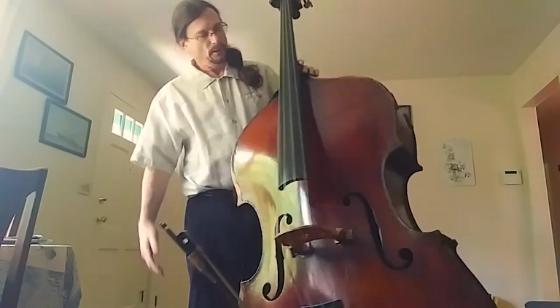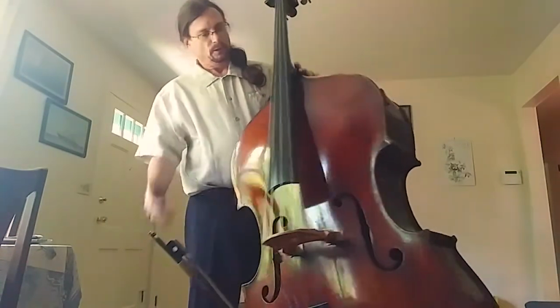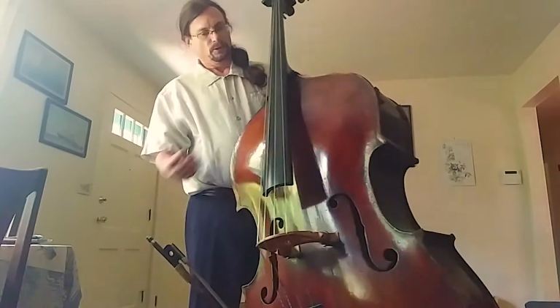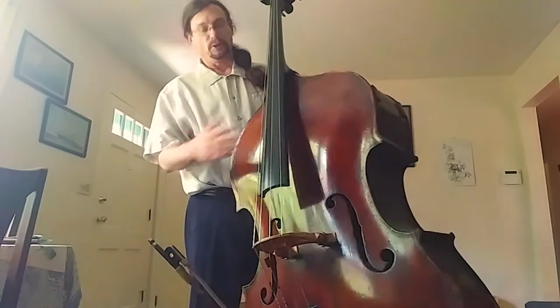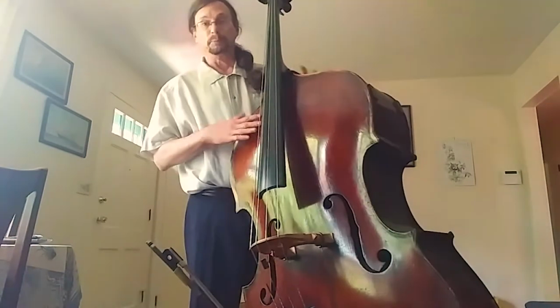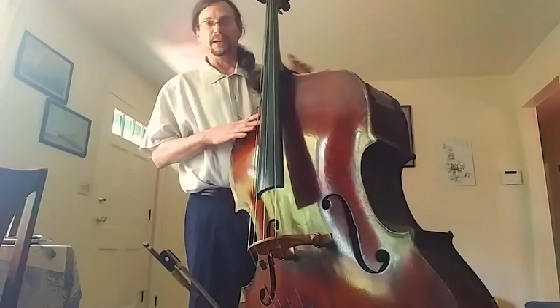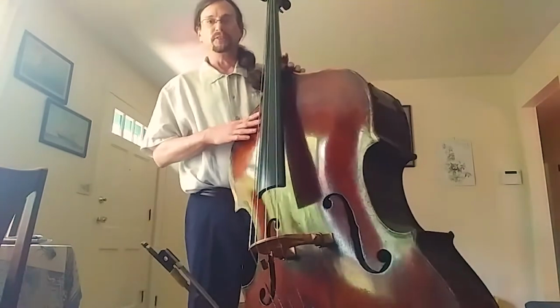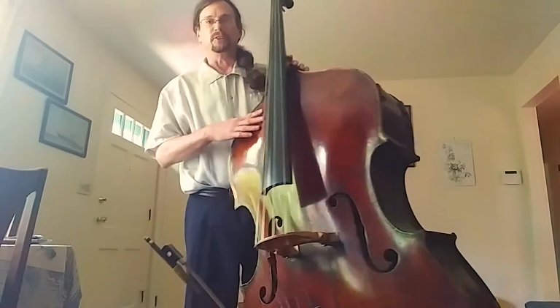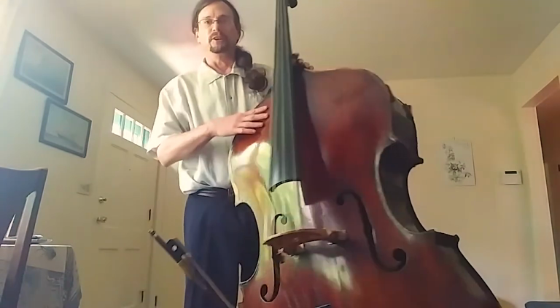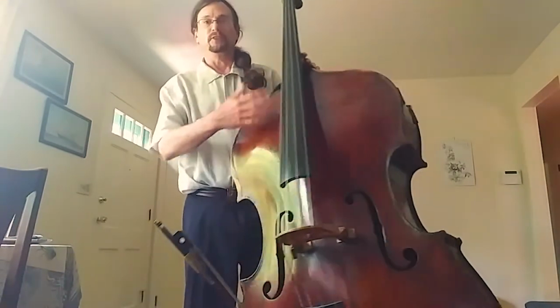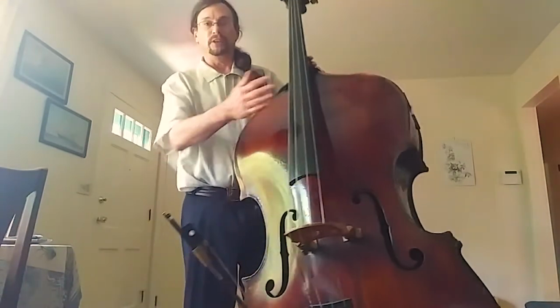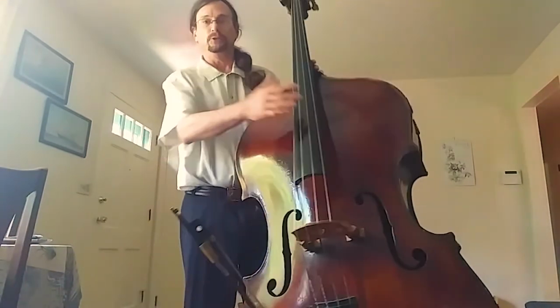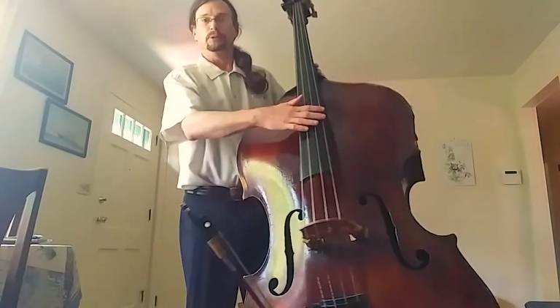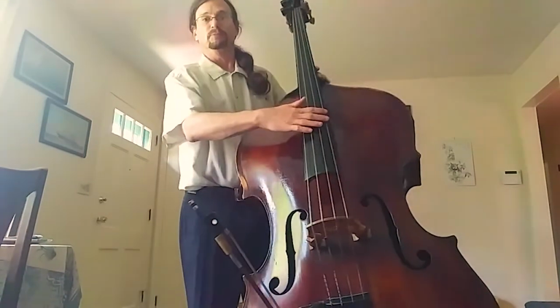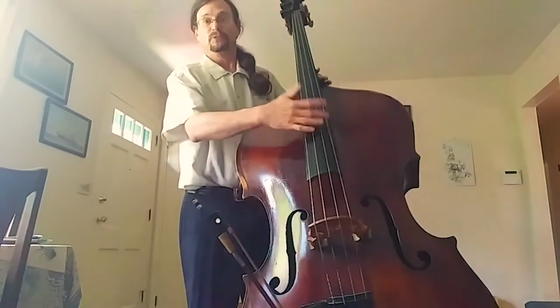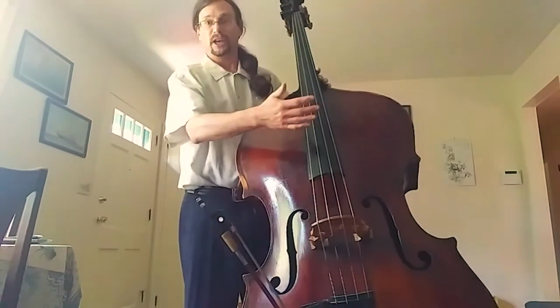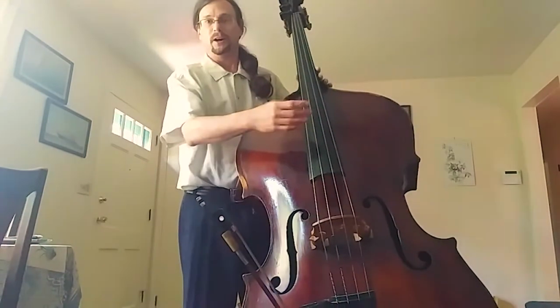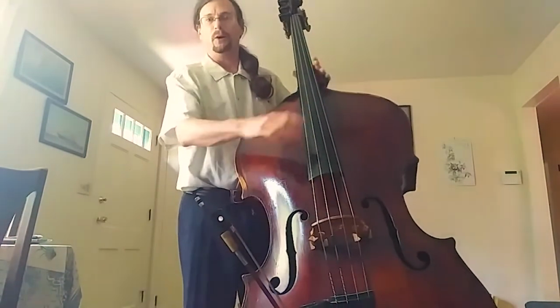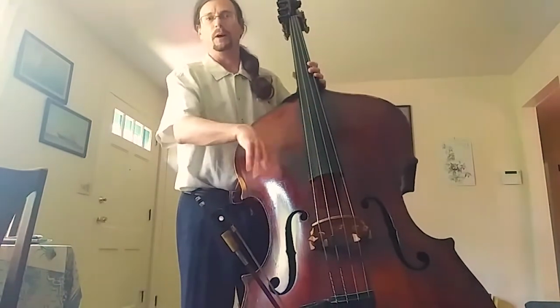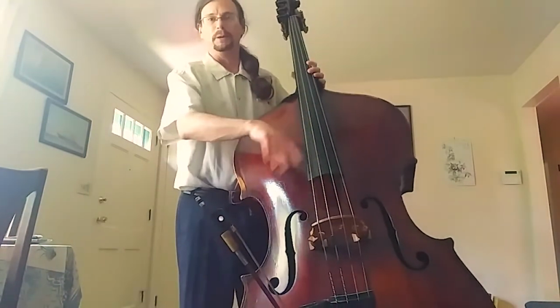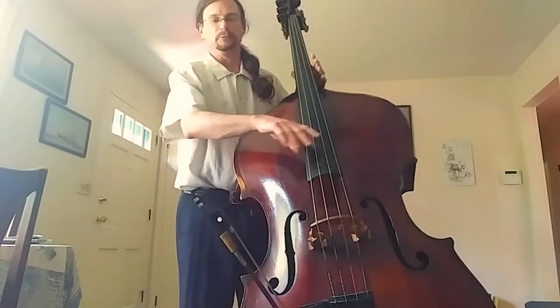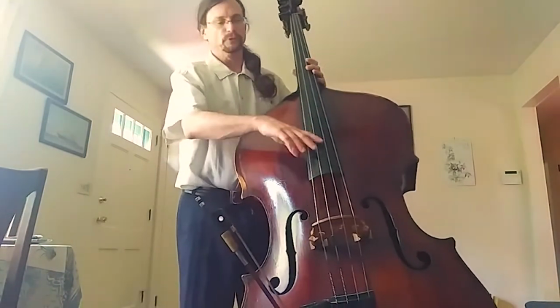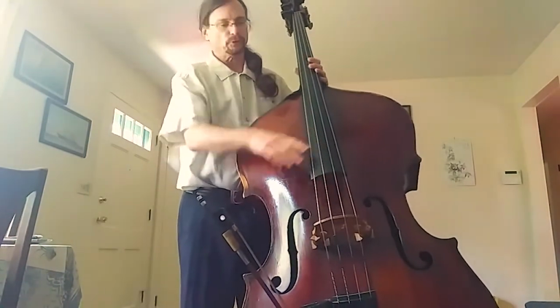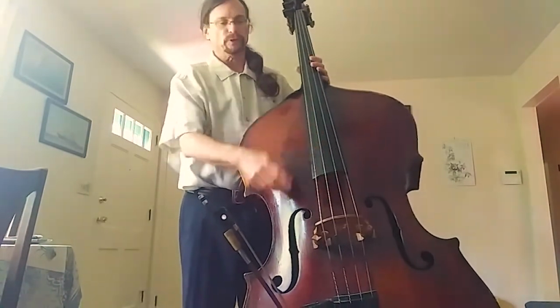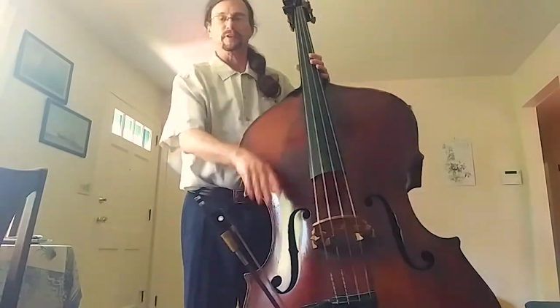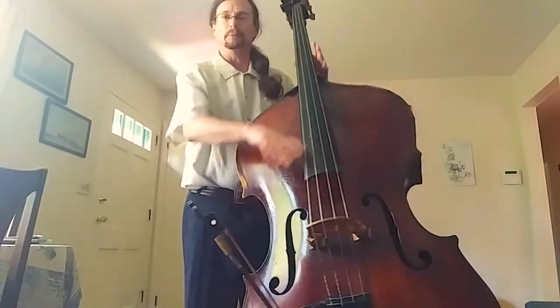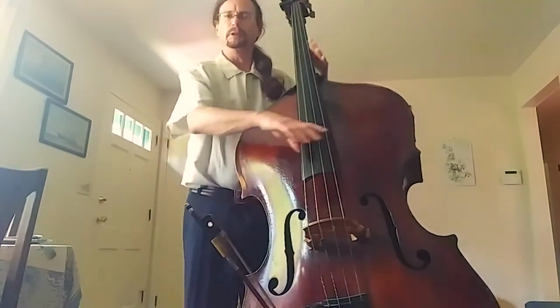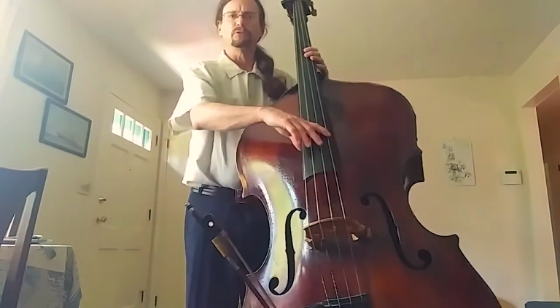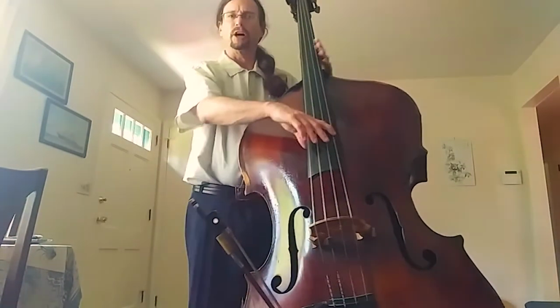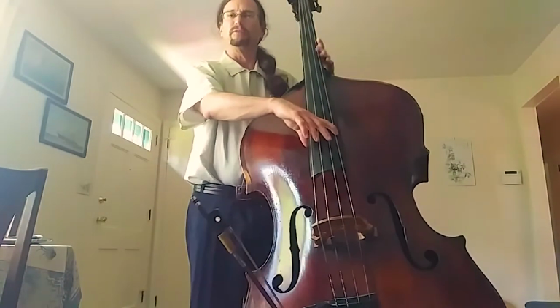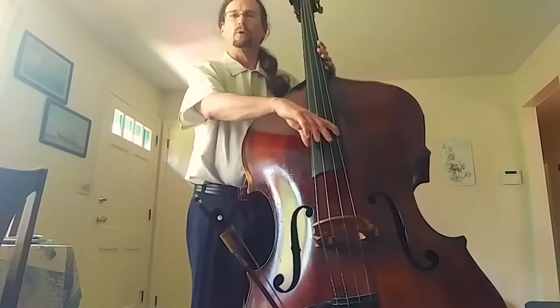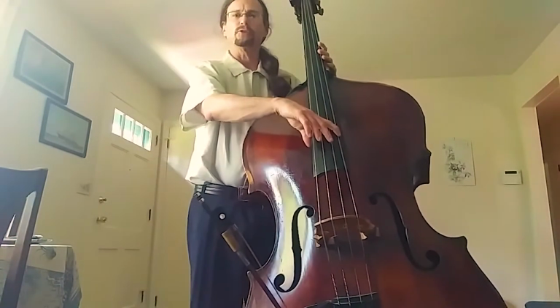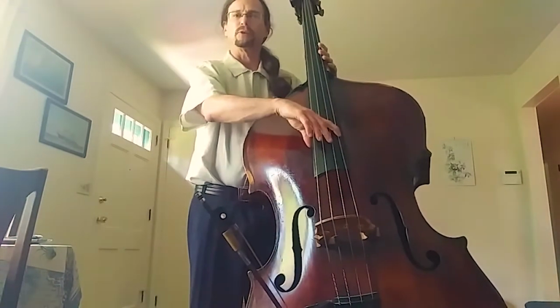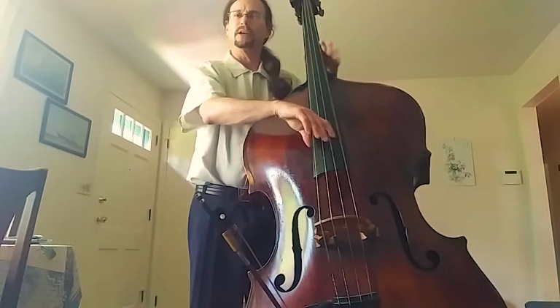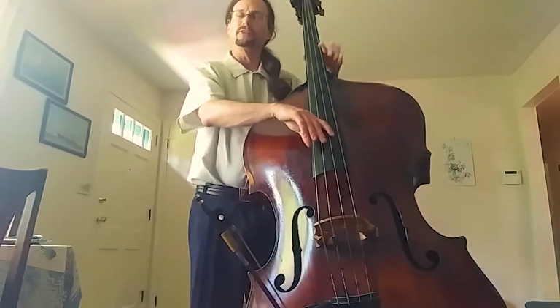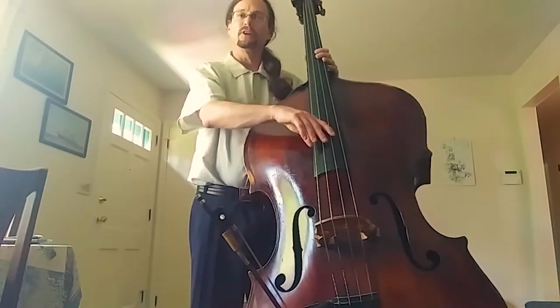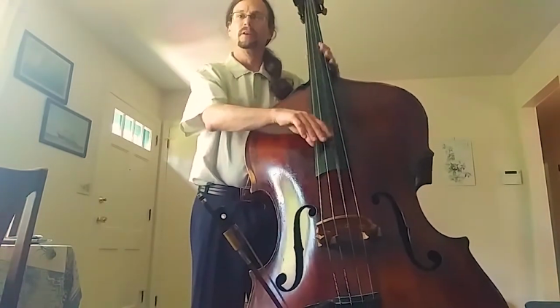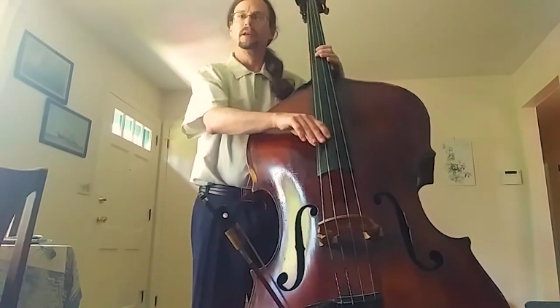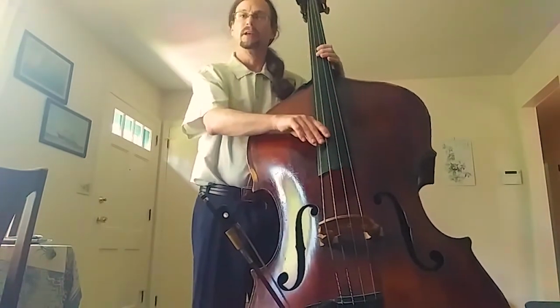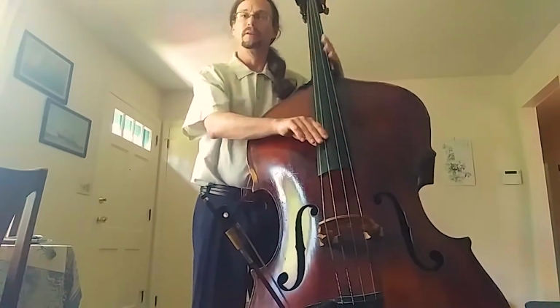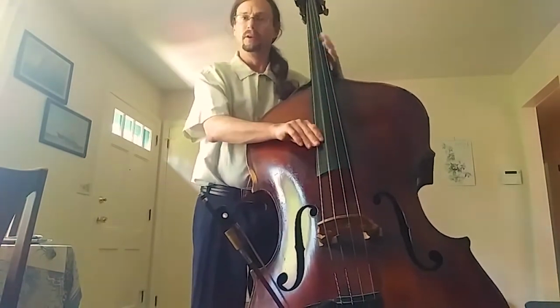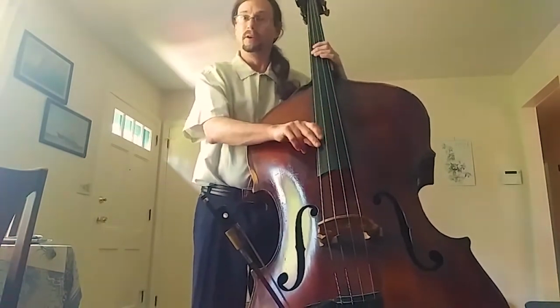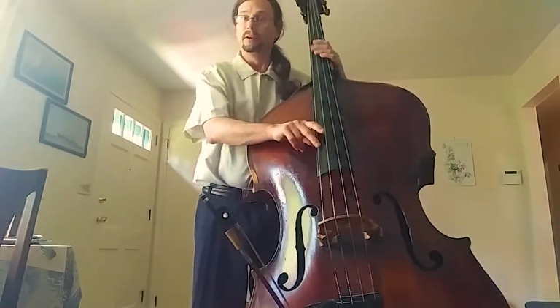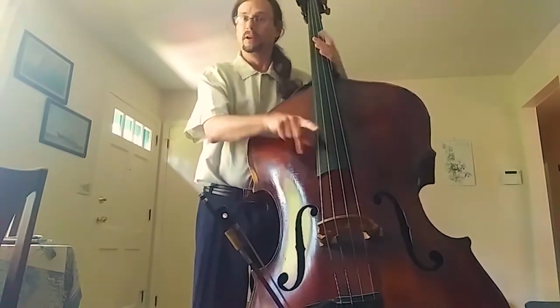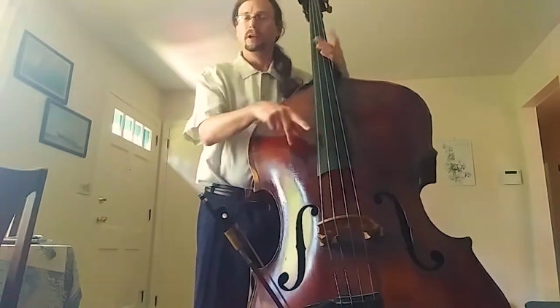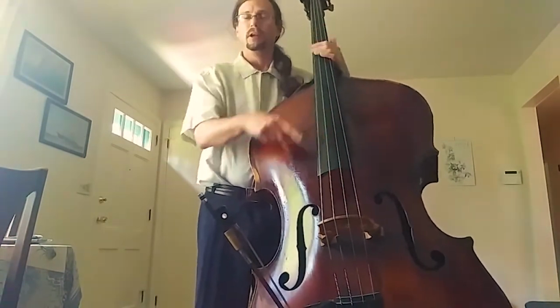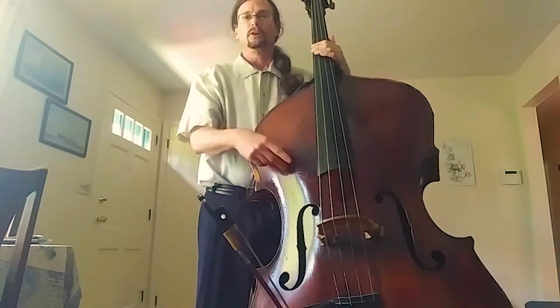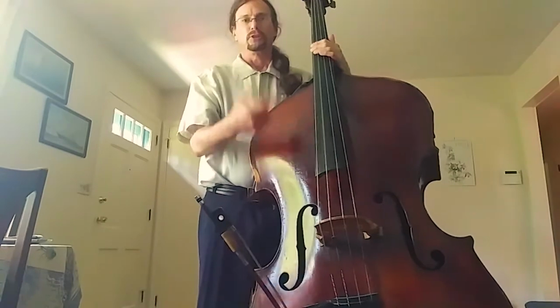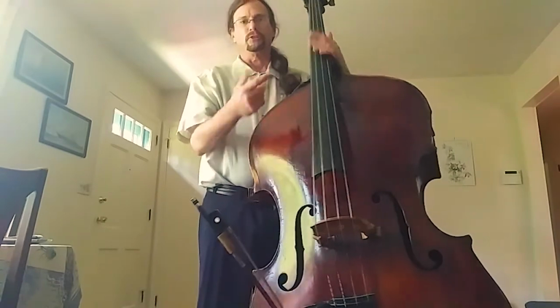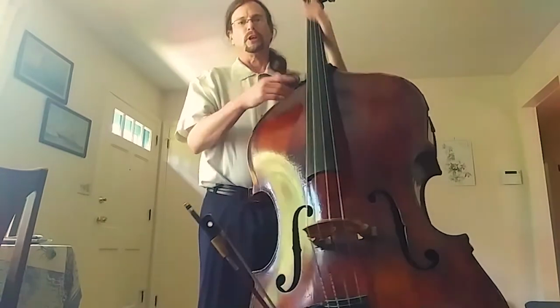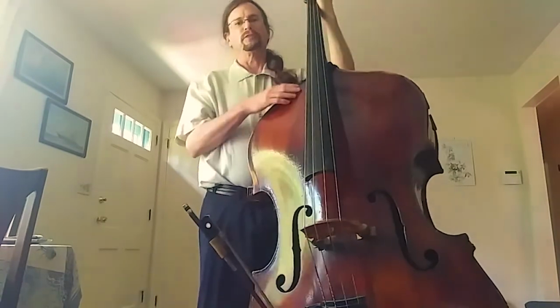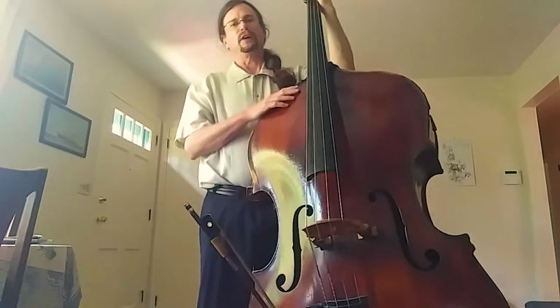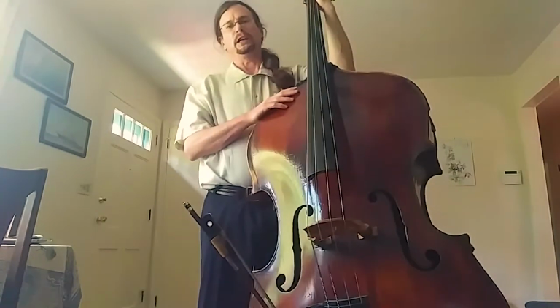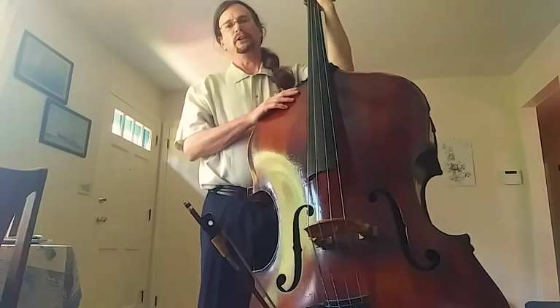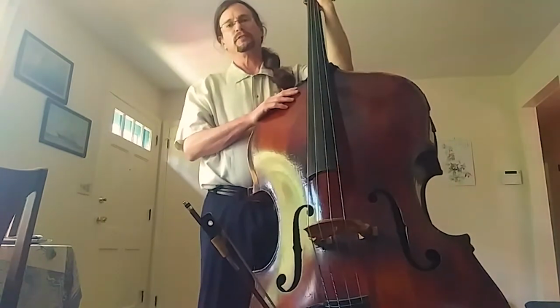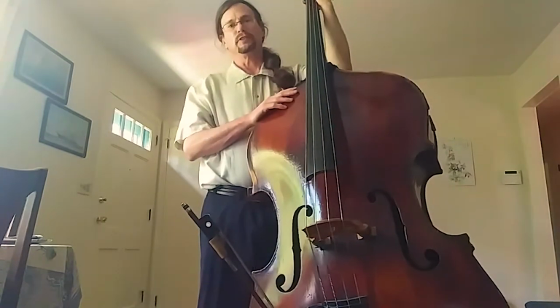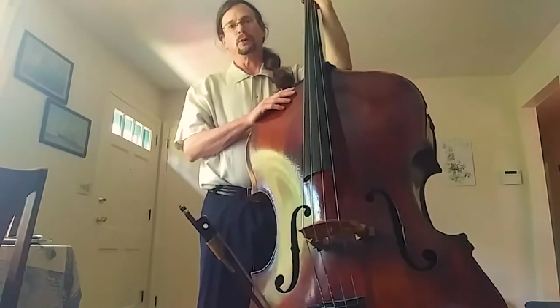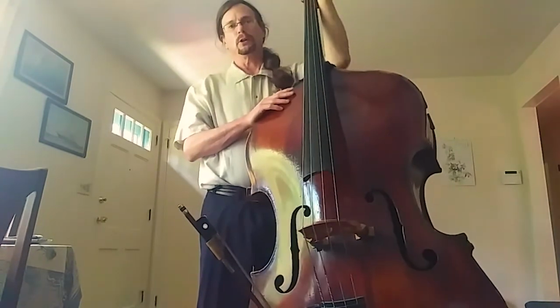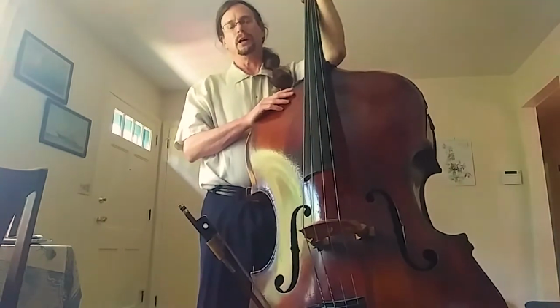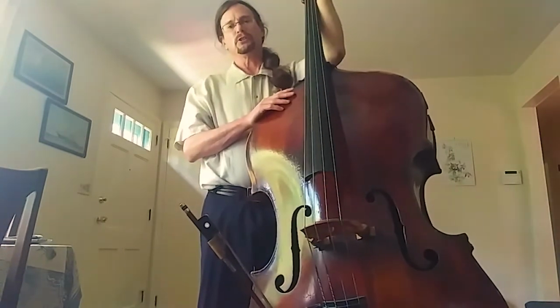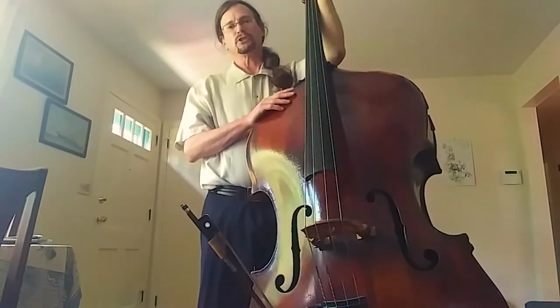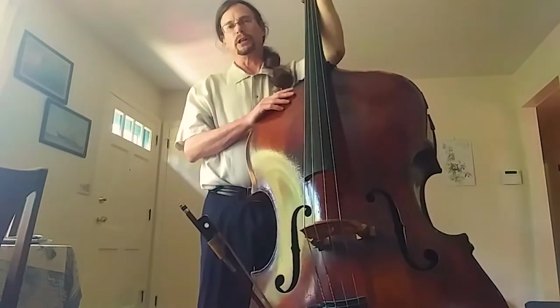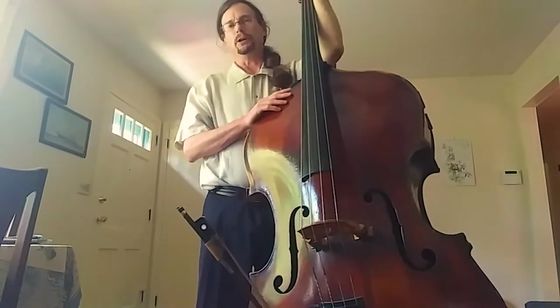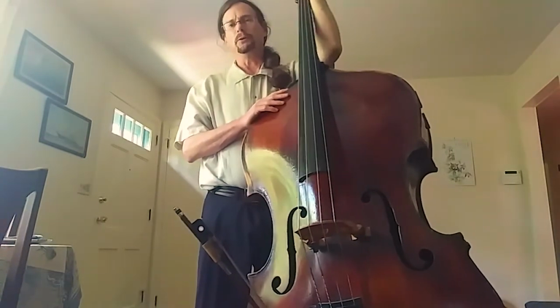The double bass is, as you can tell, a member of the string family. It's got four strings, just like violin, viola, and cello.